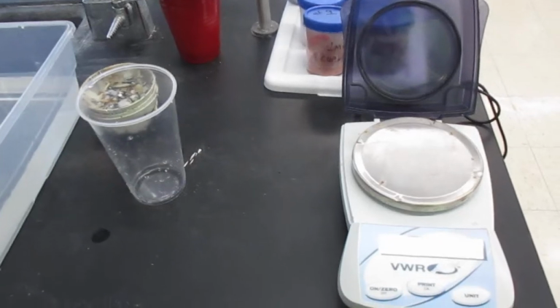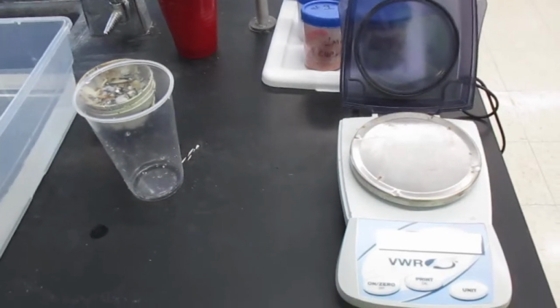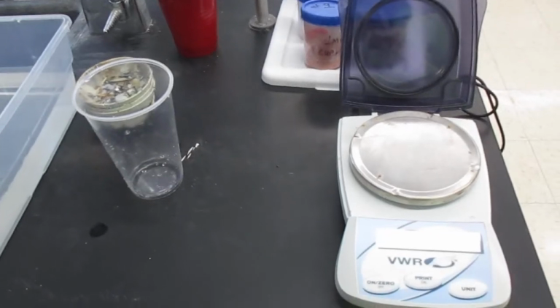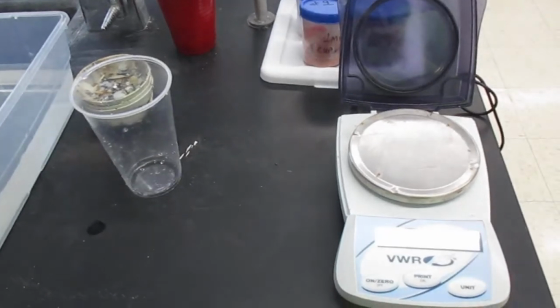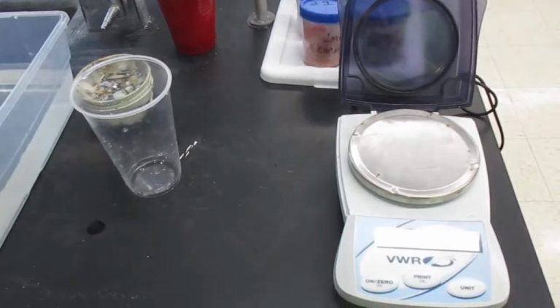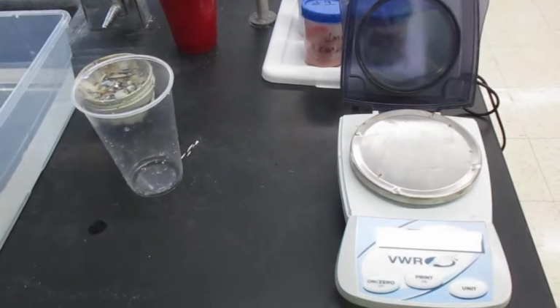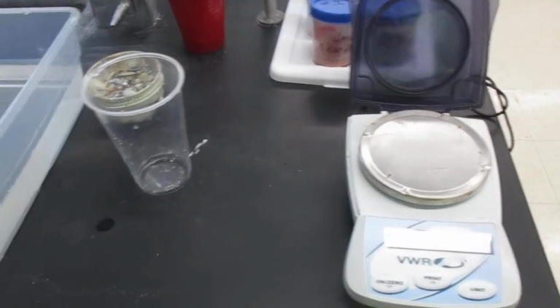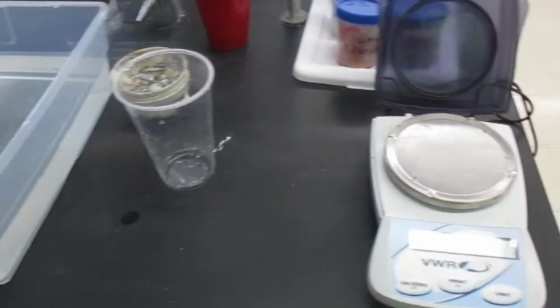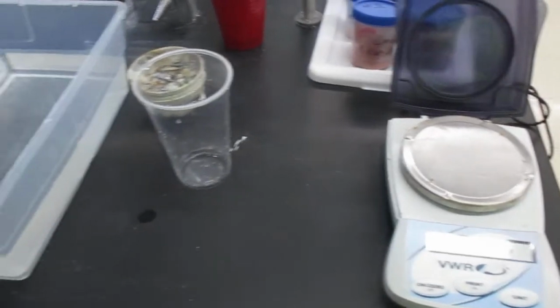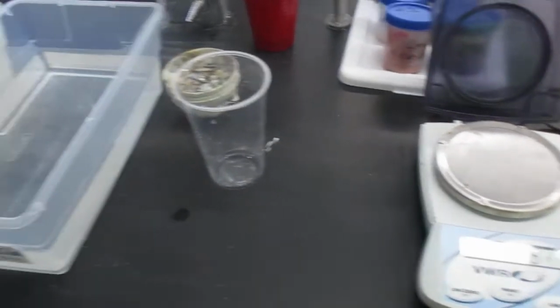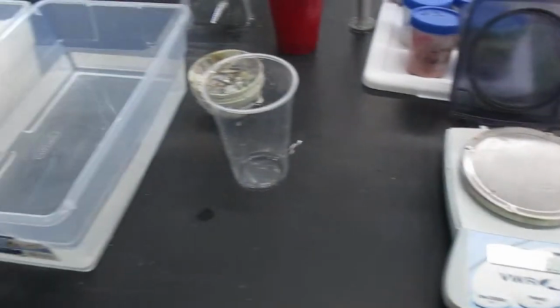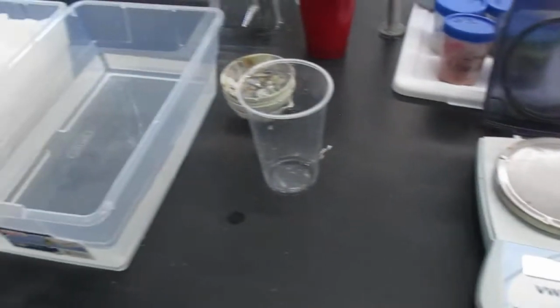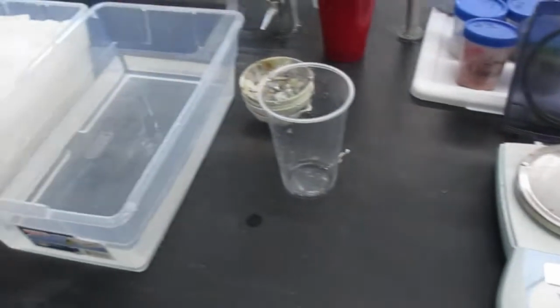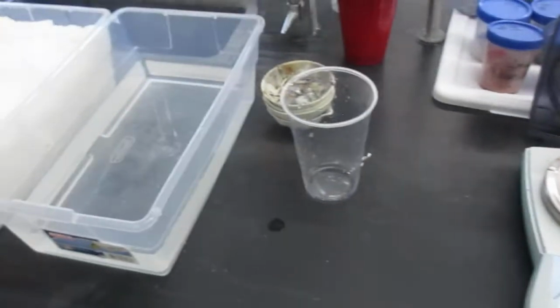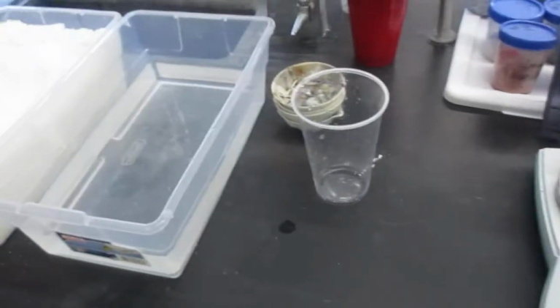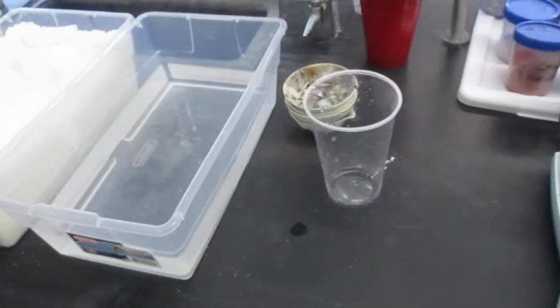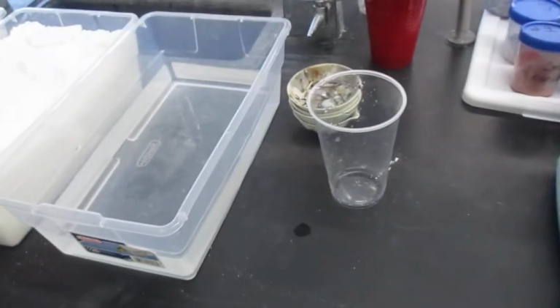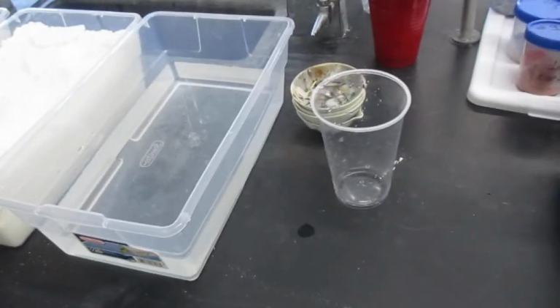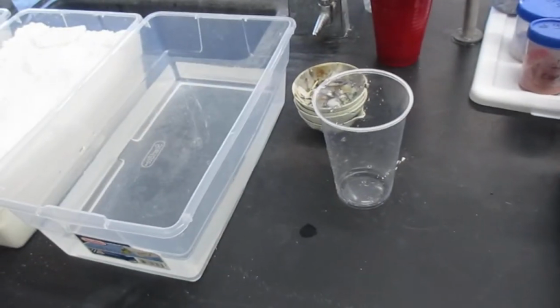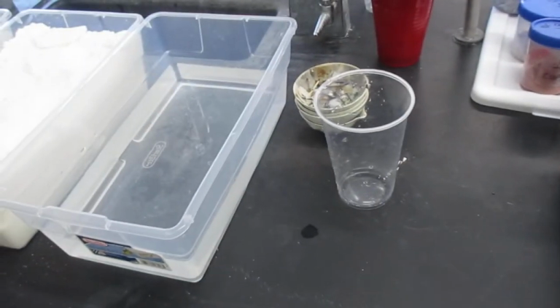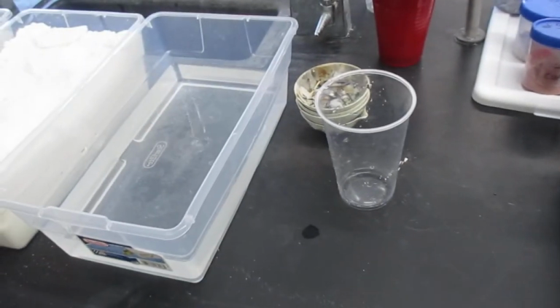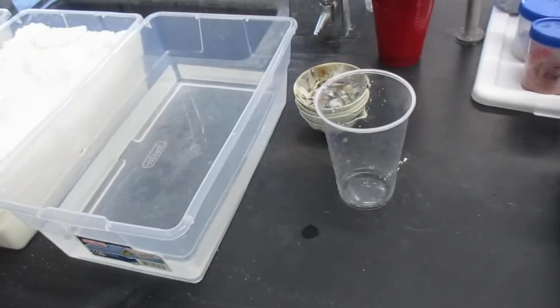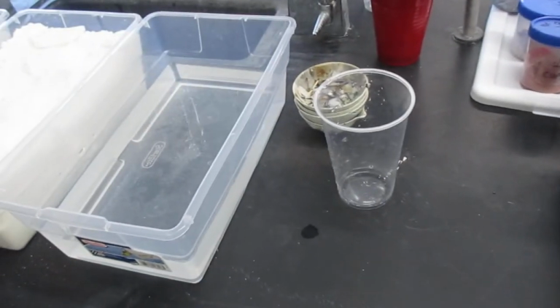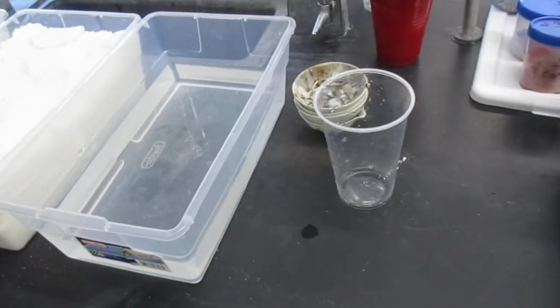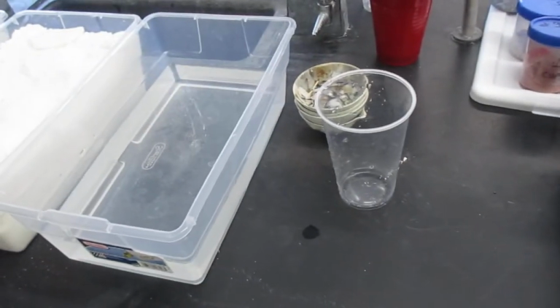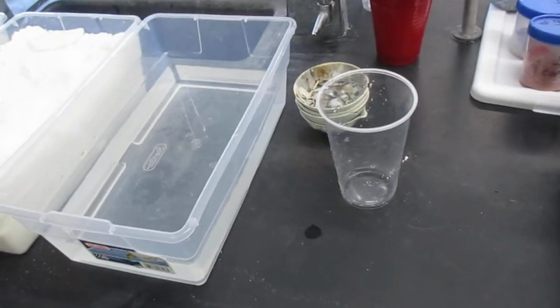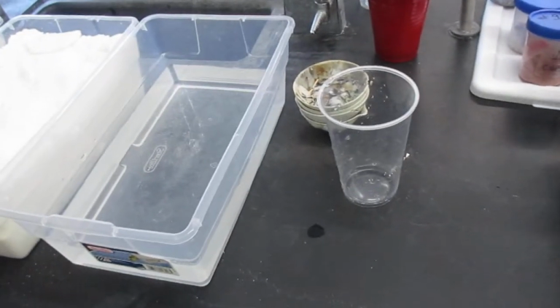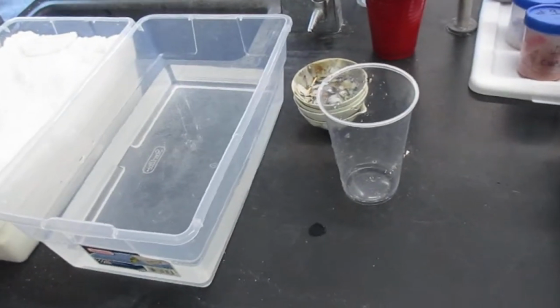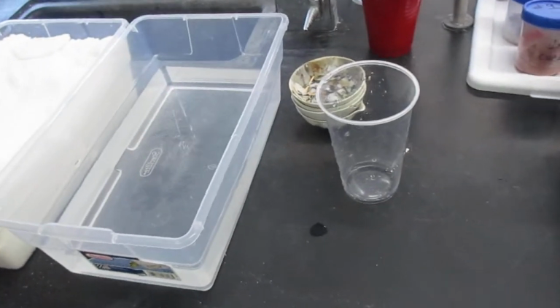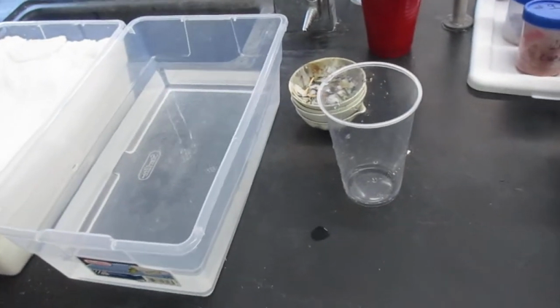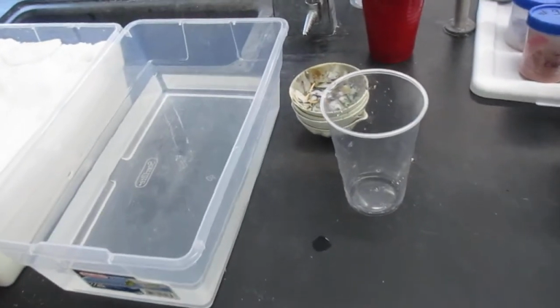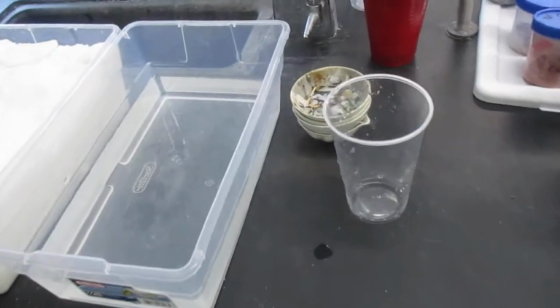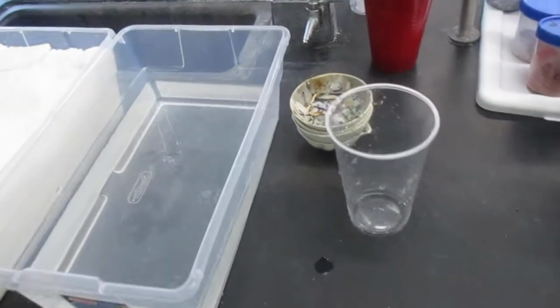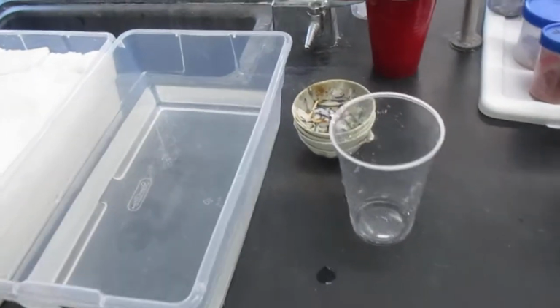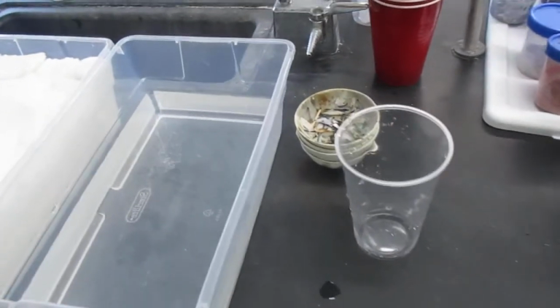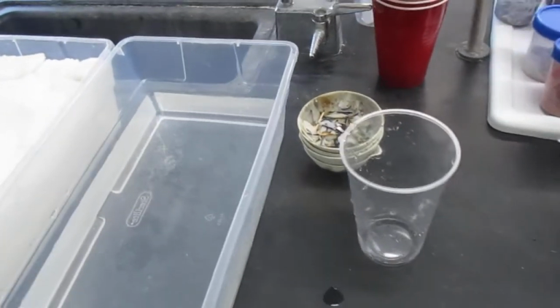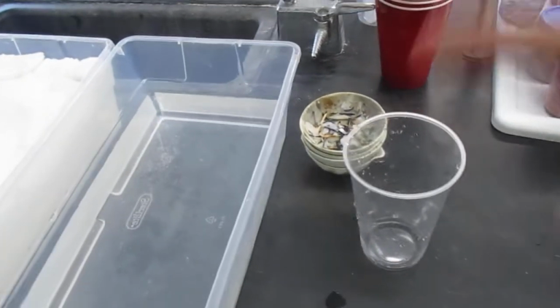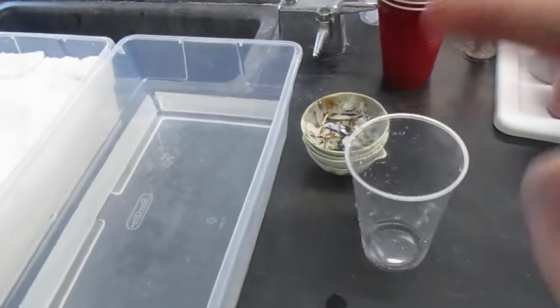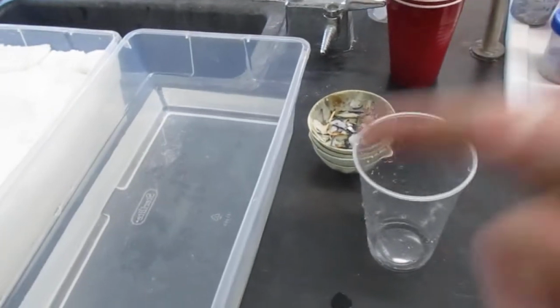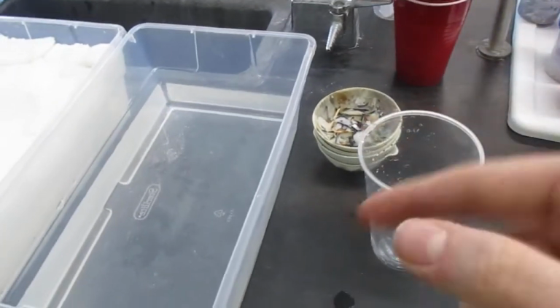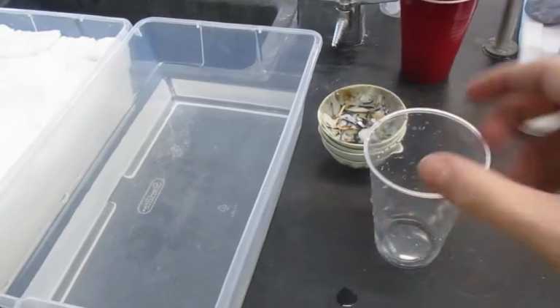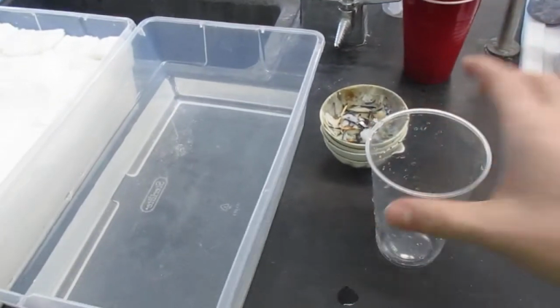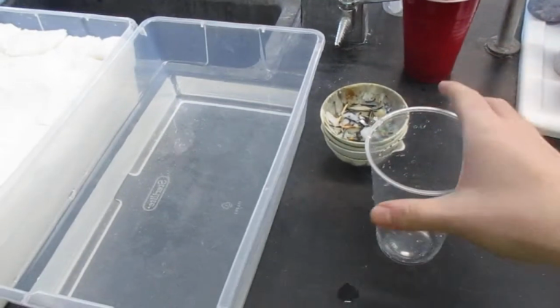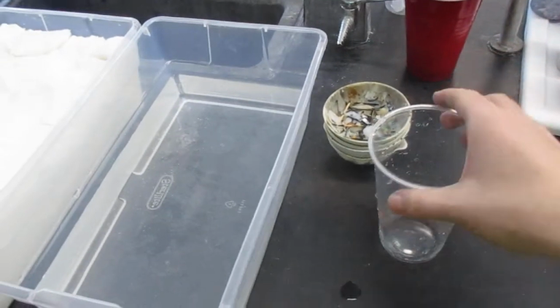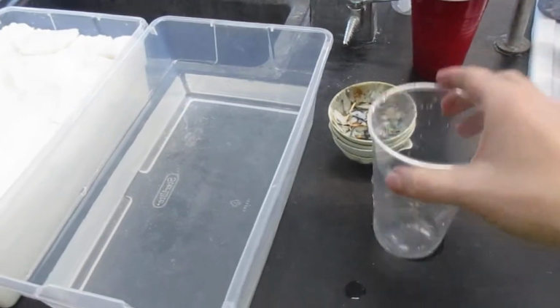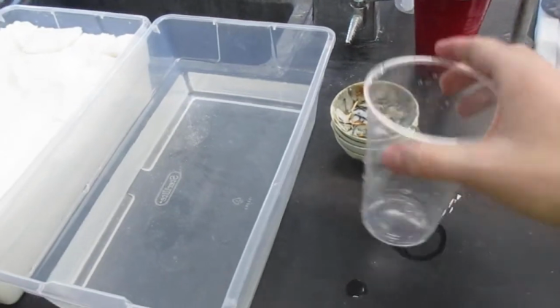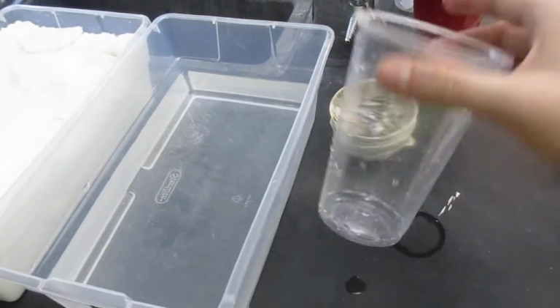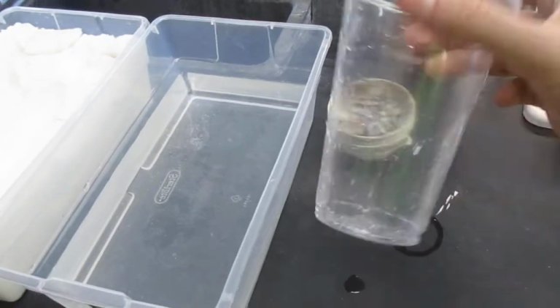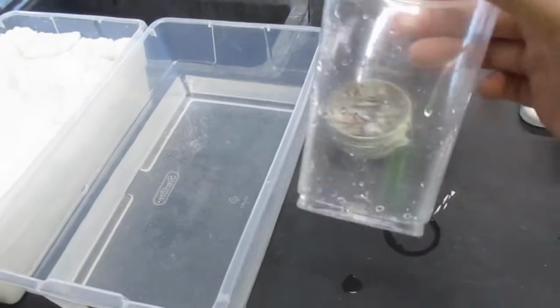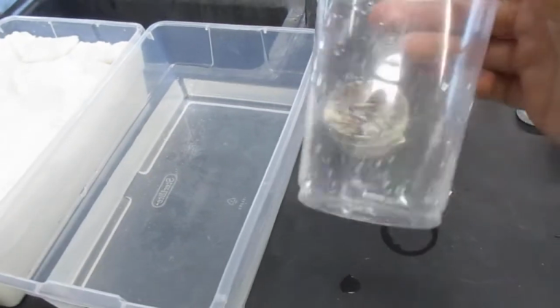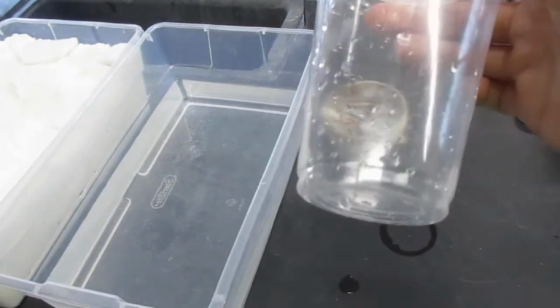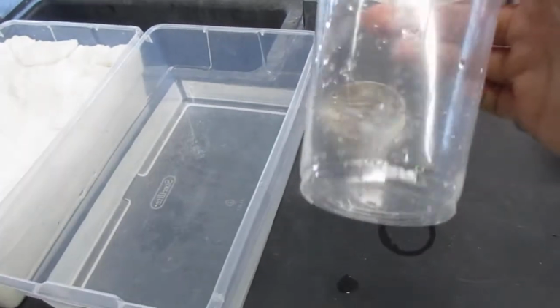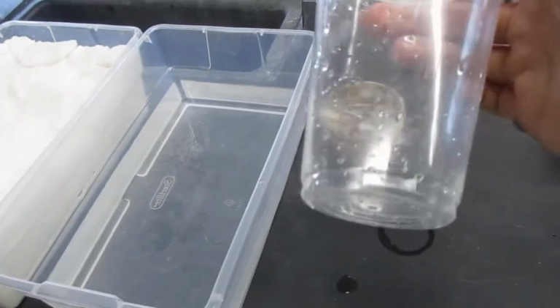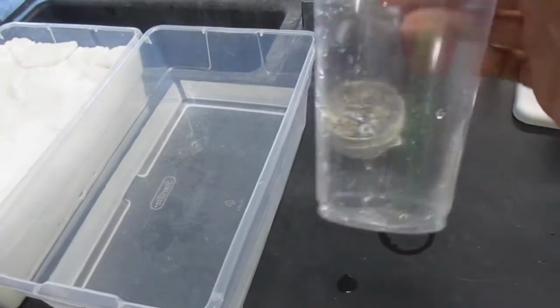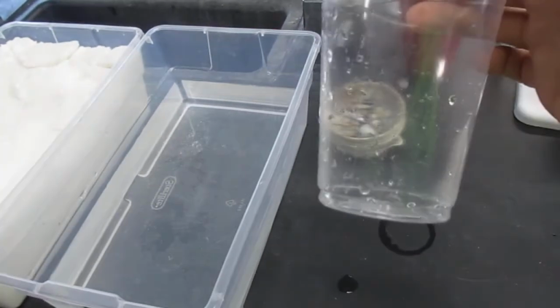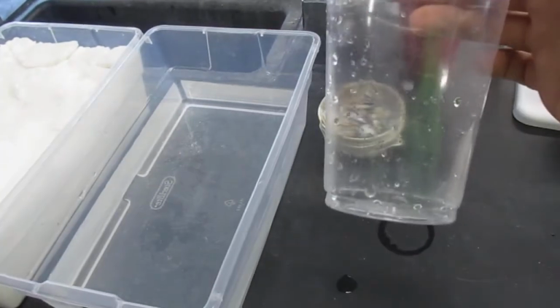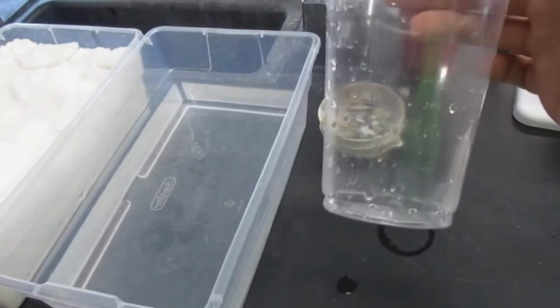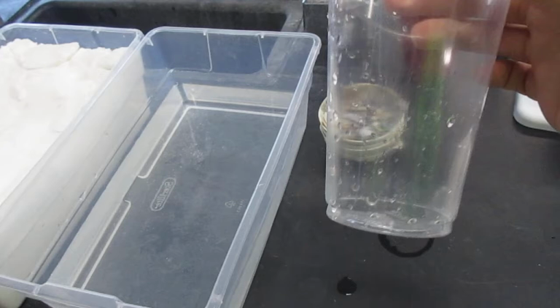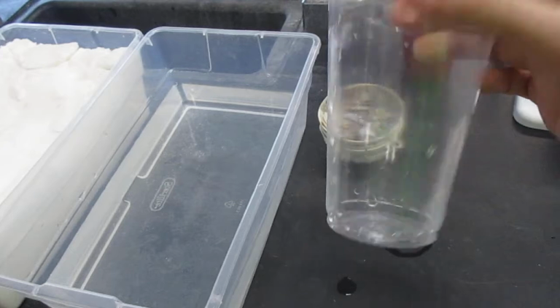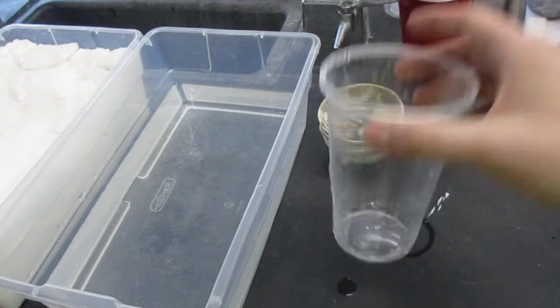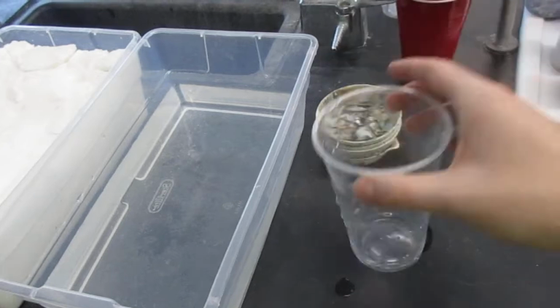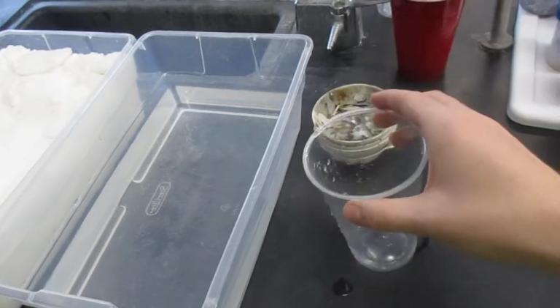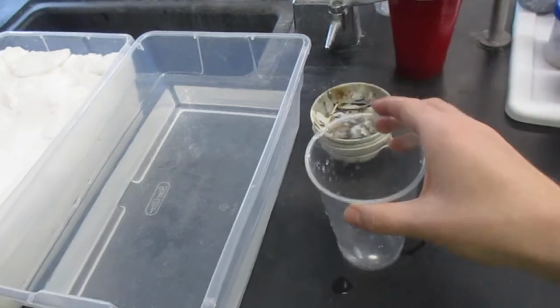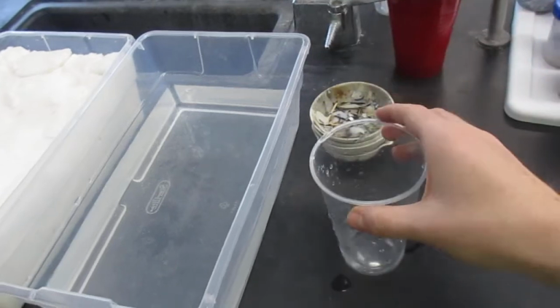For the next video, I'm curious to see how many moles of water I can just randomly scoop in this cup.